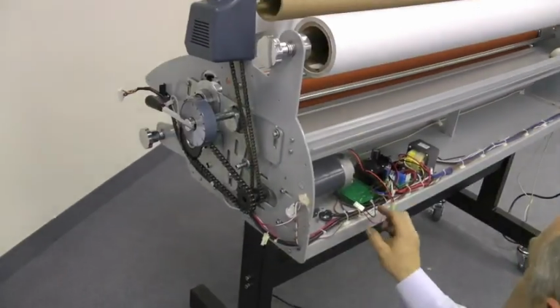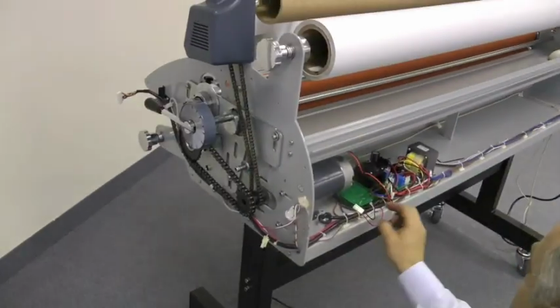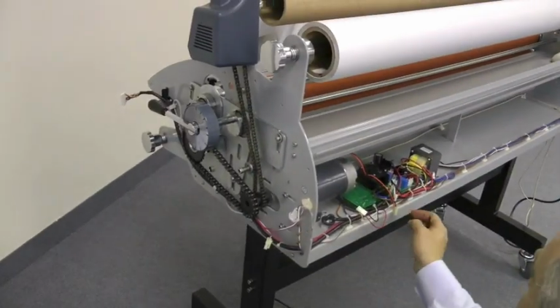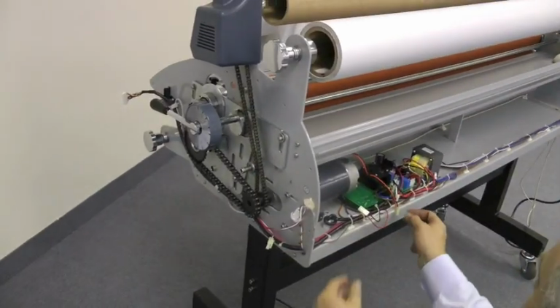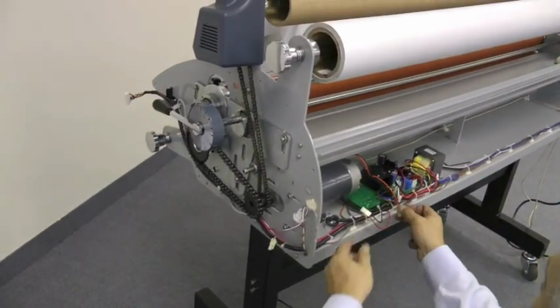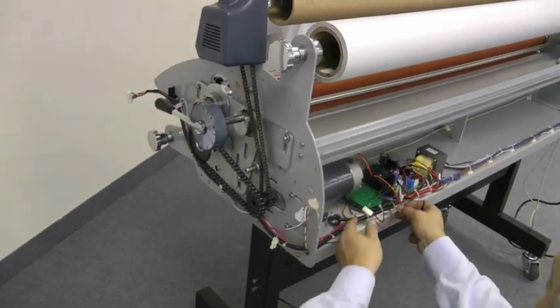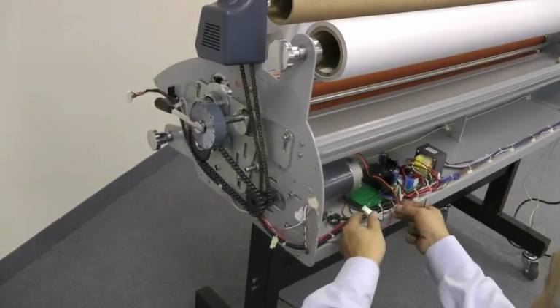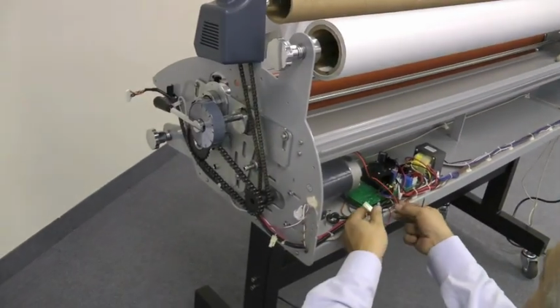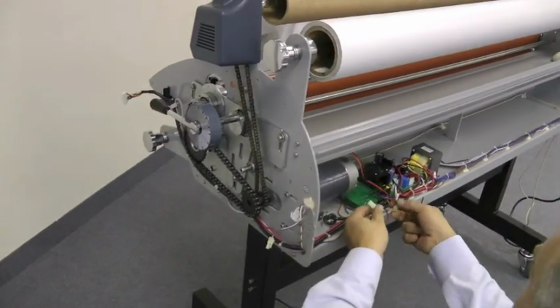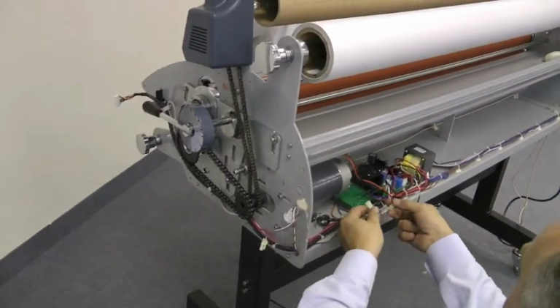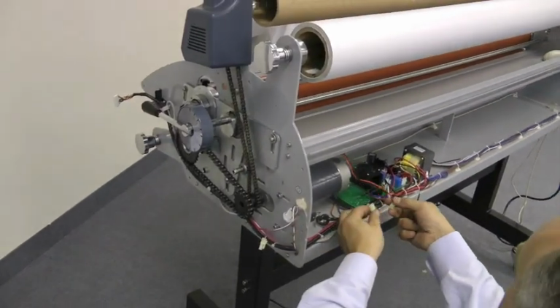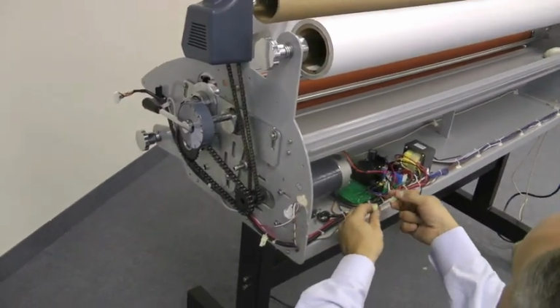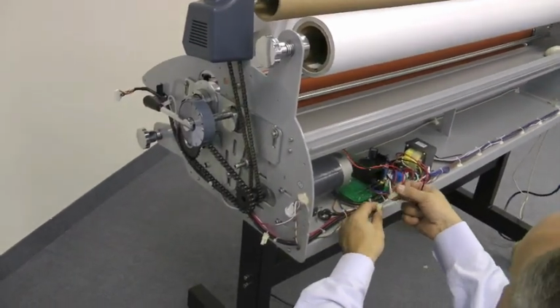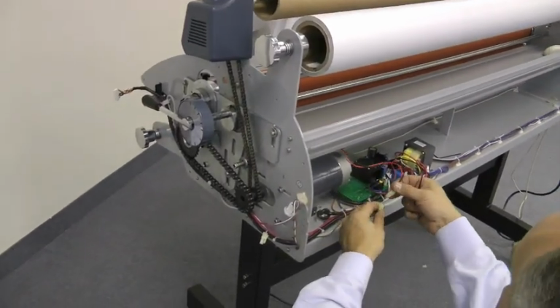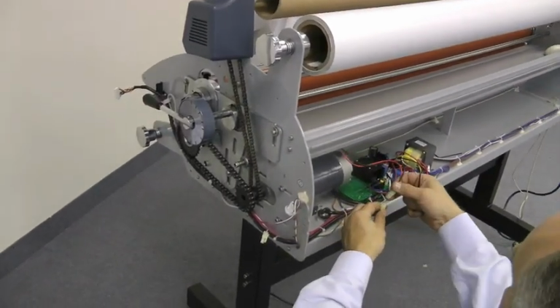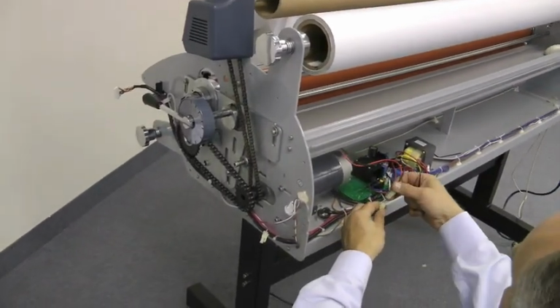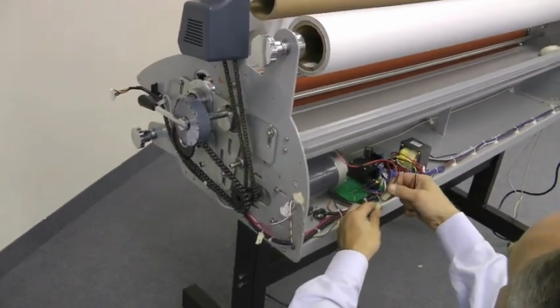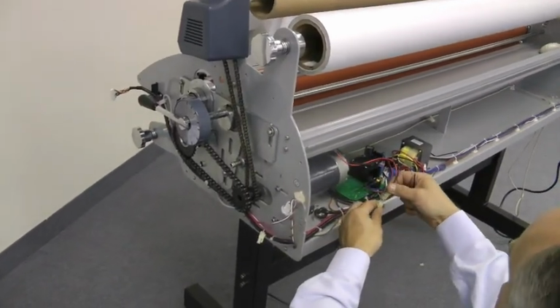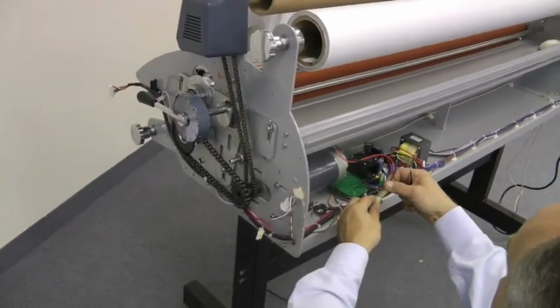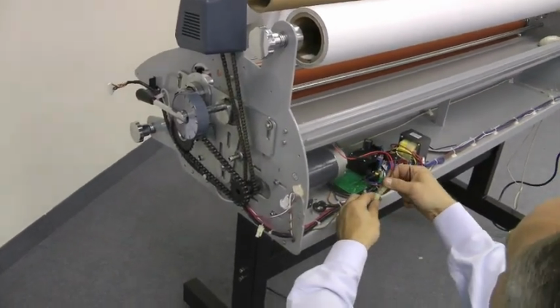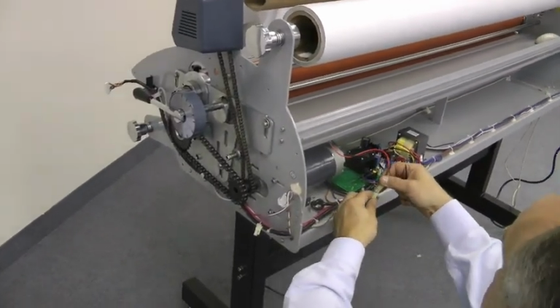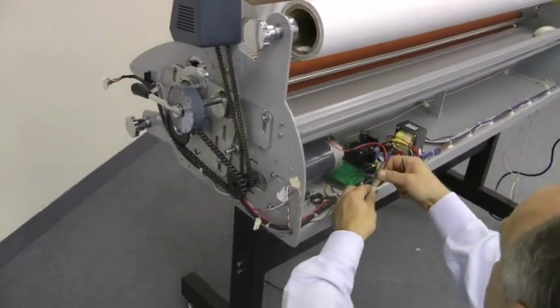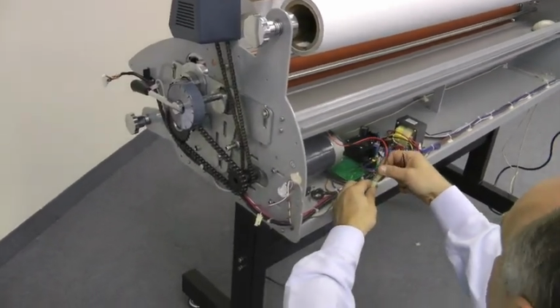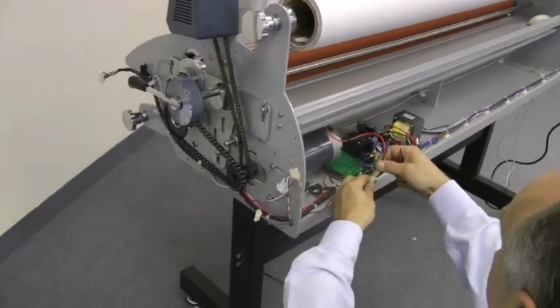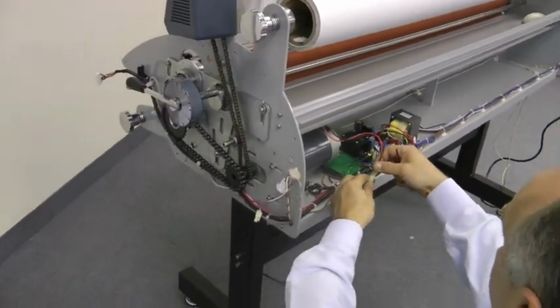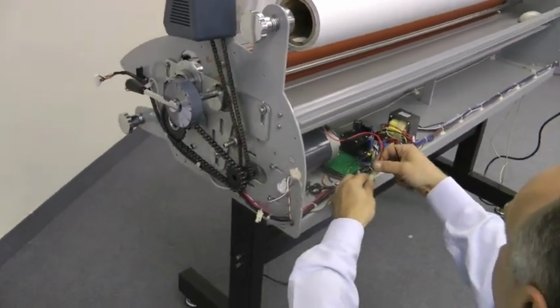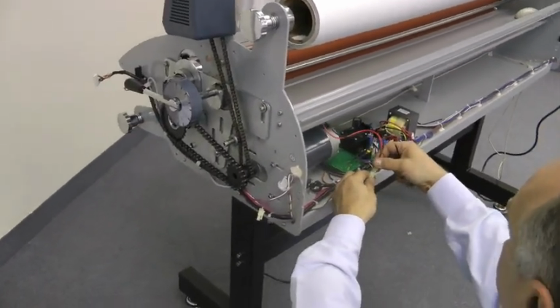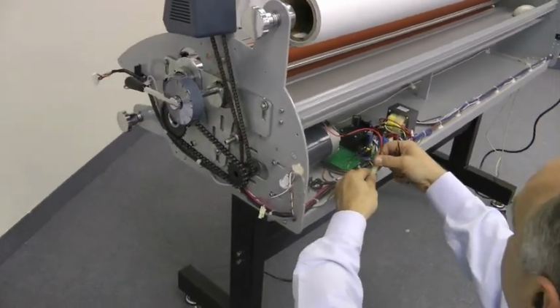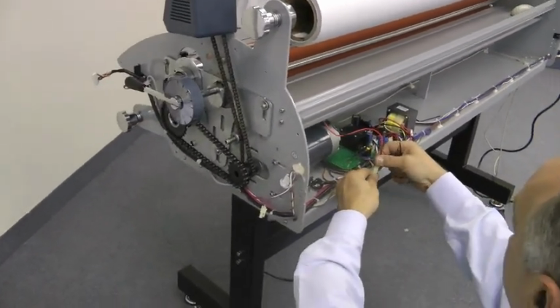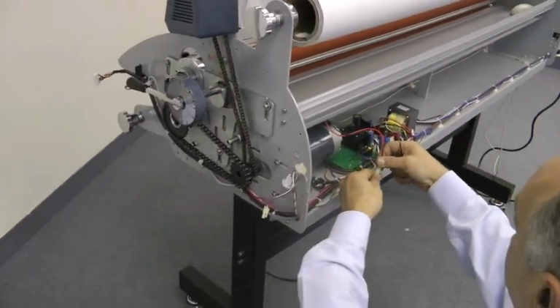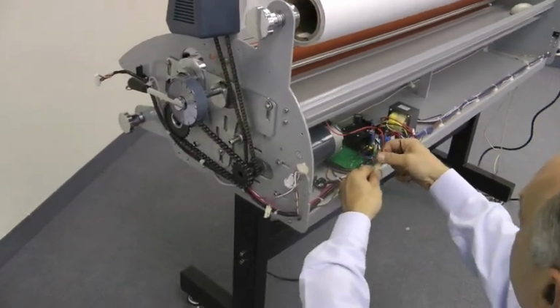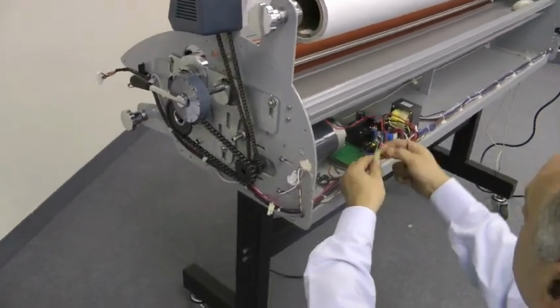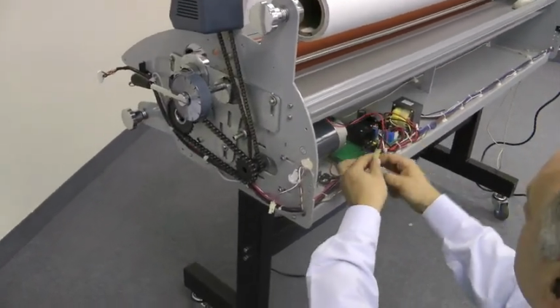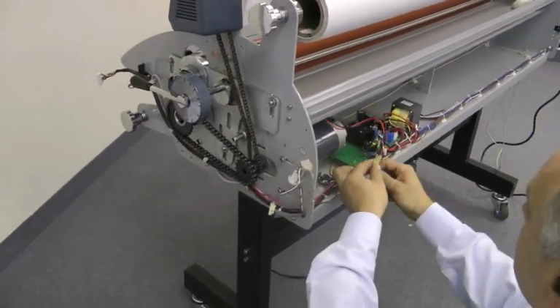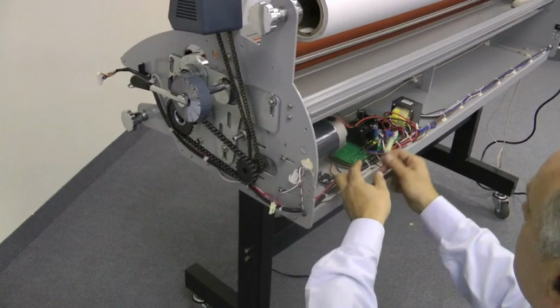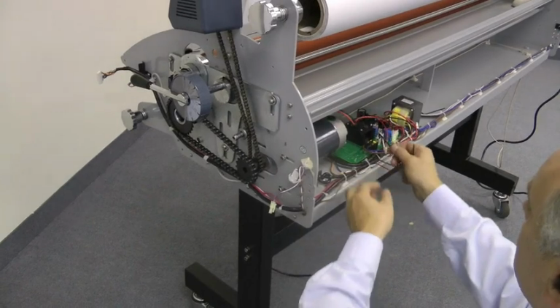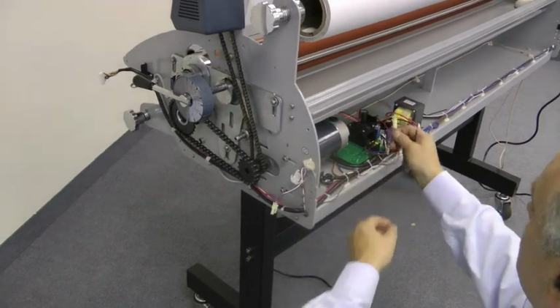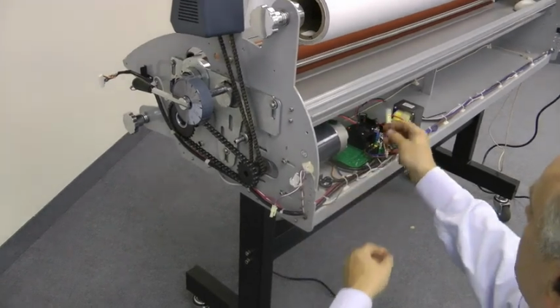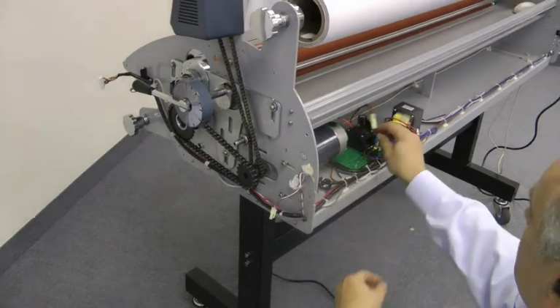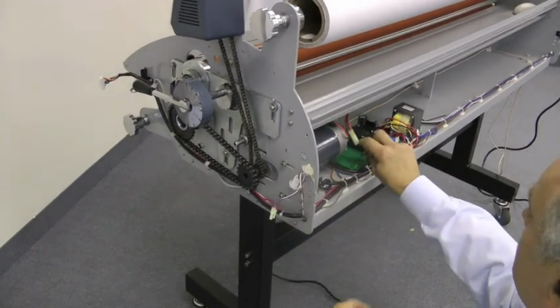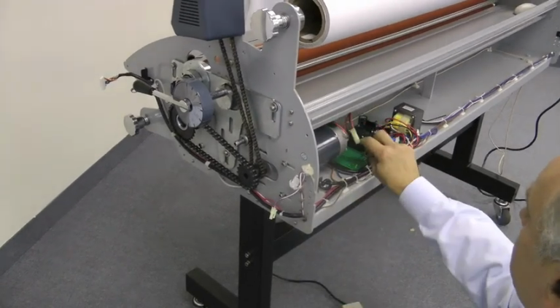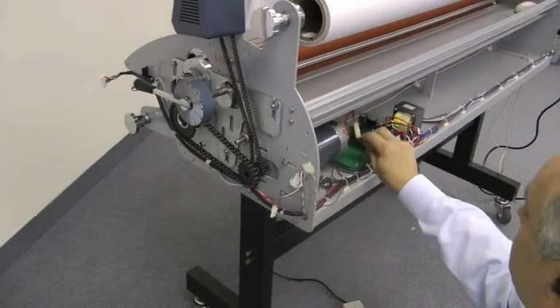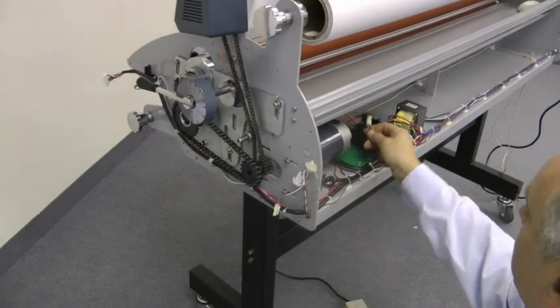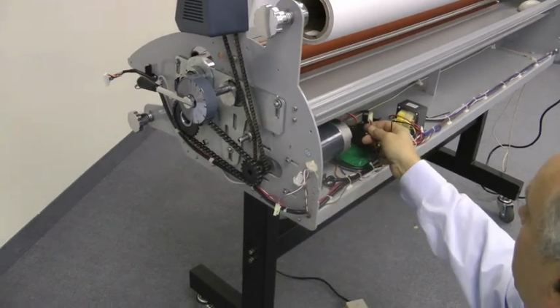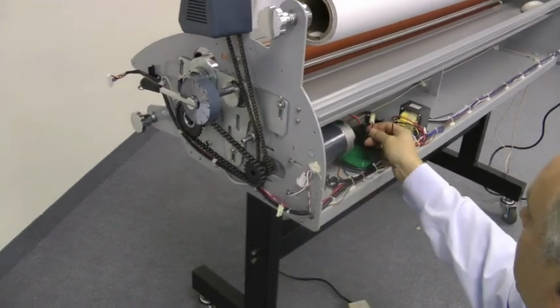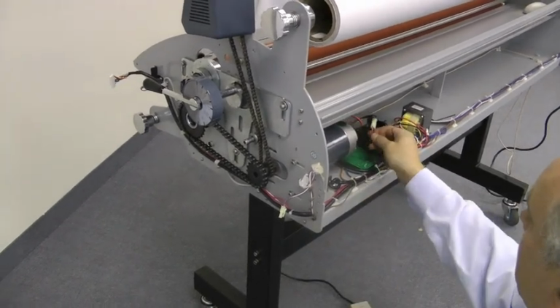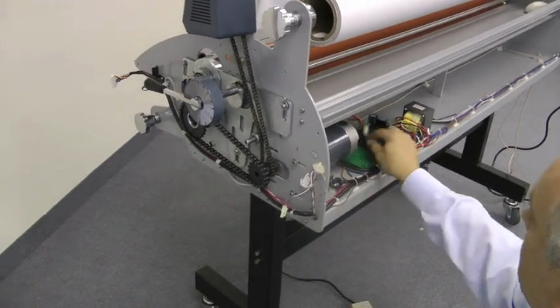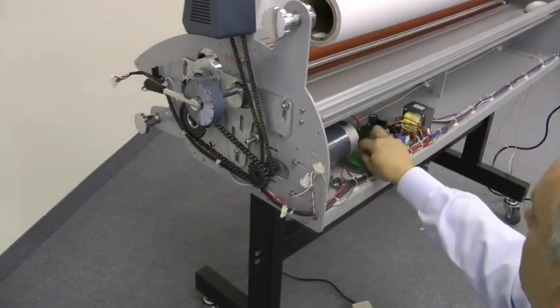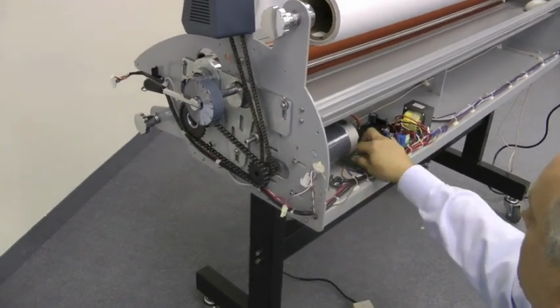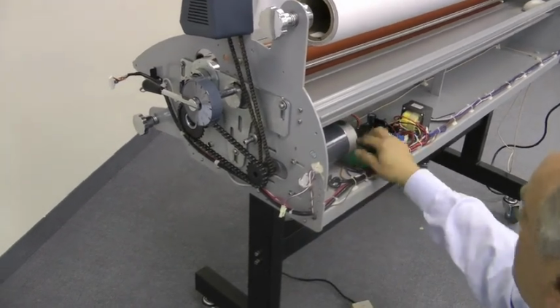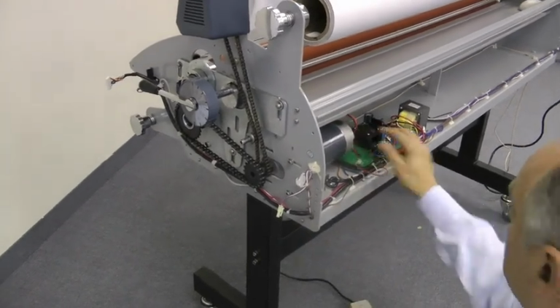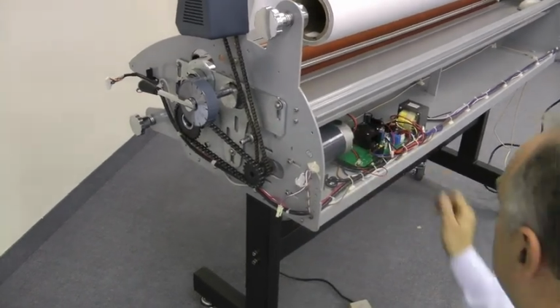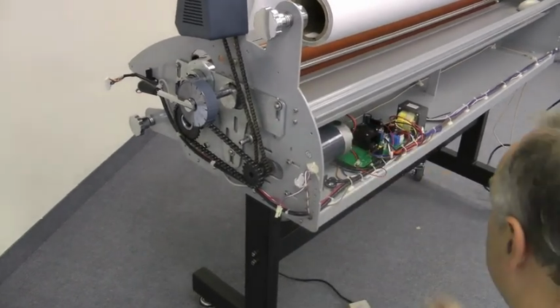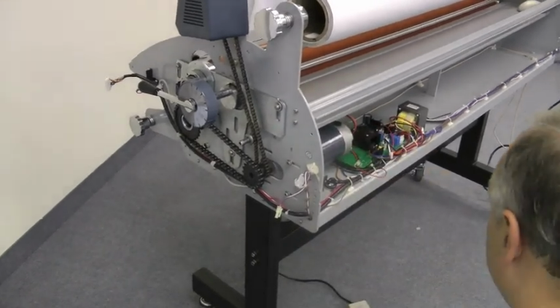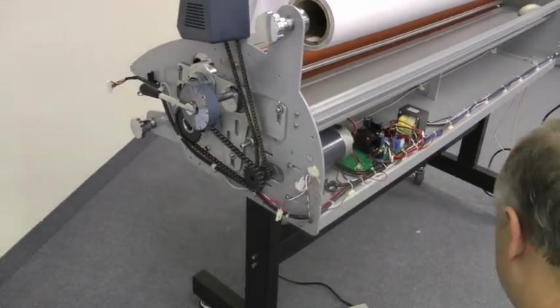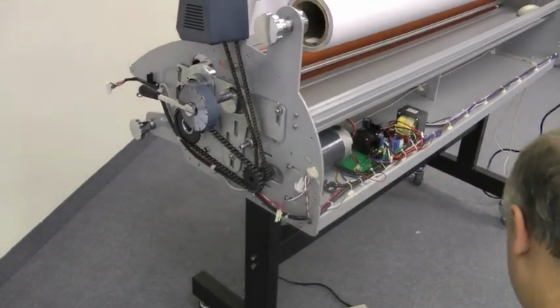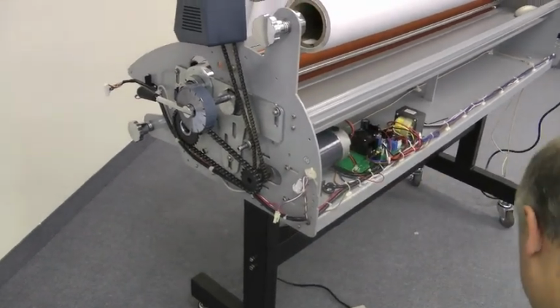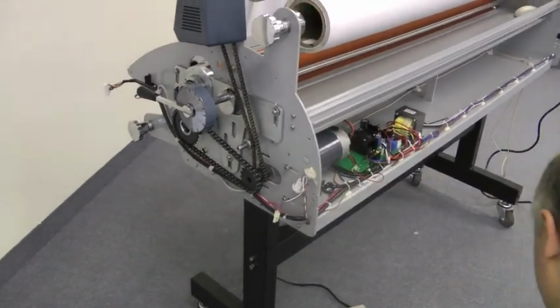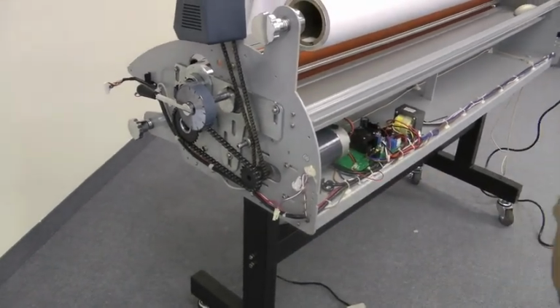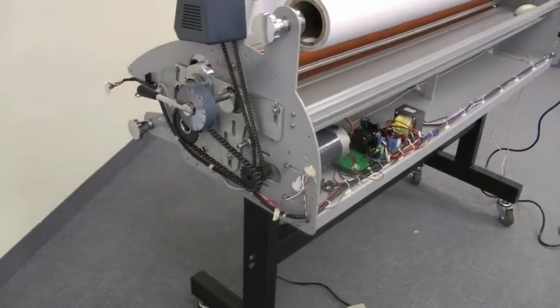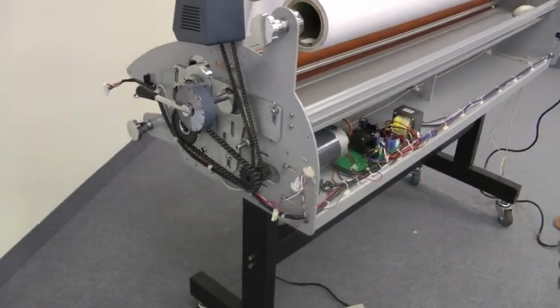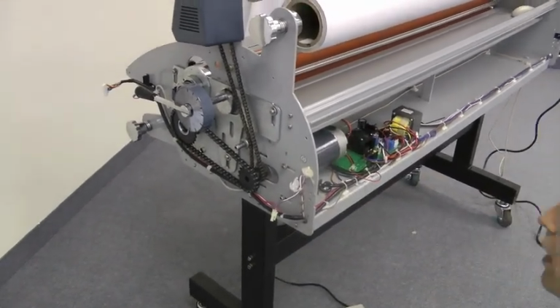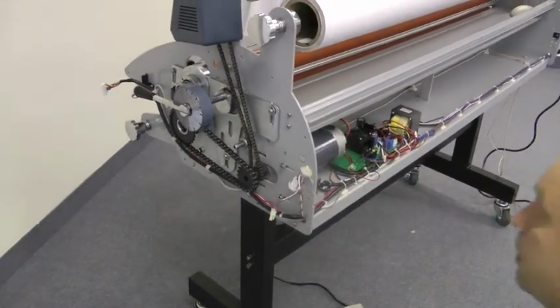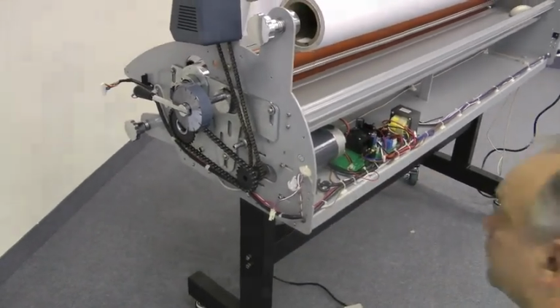Finally, what we need to do is plug our connector back in to our motor and we're ready to go.